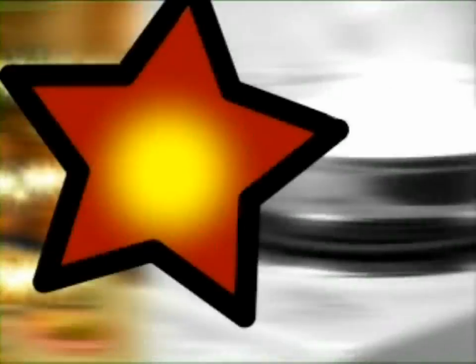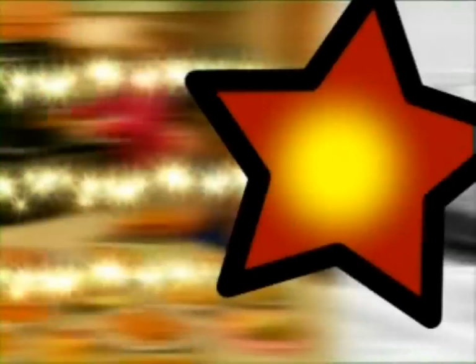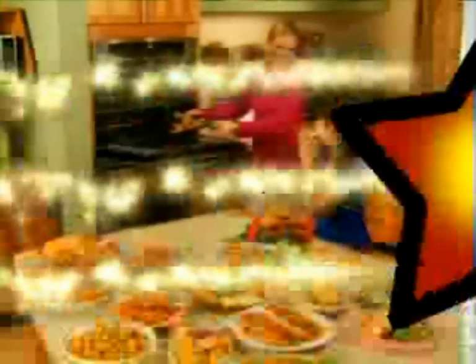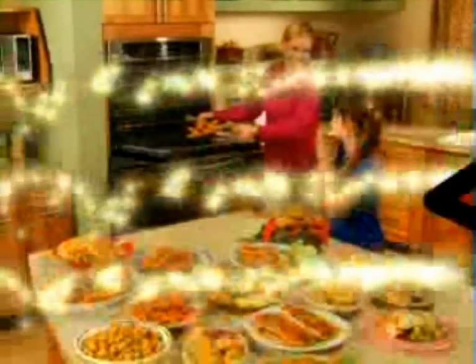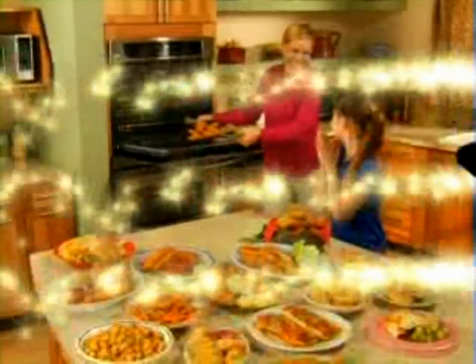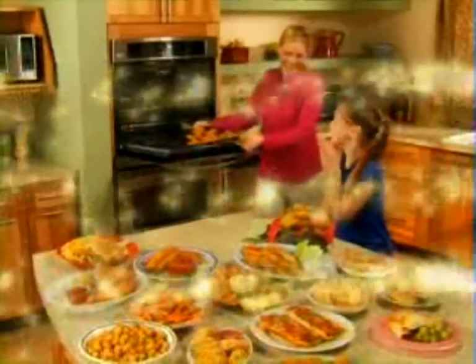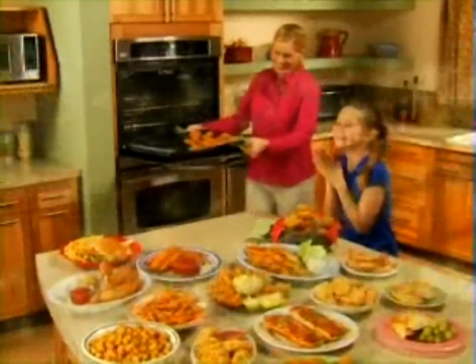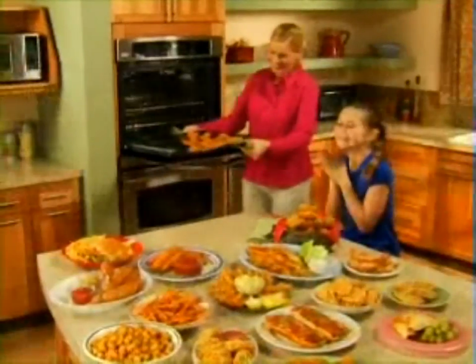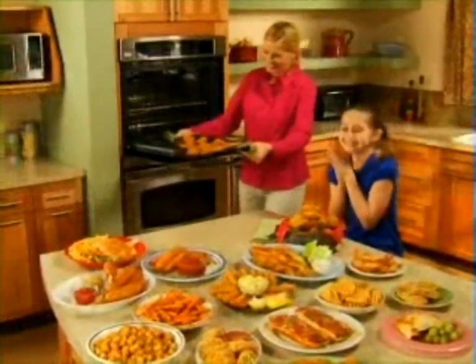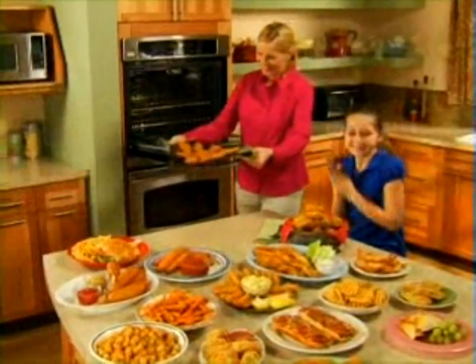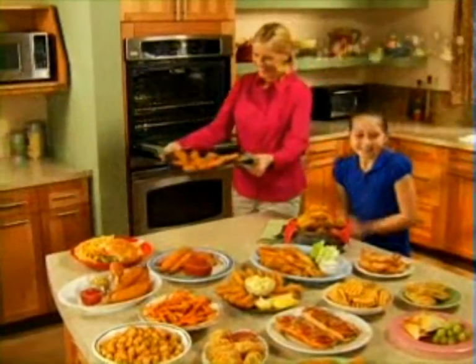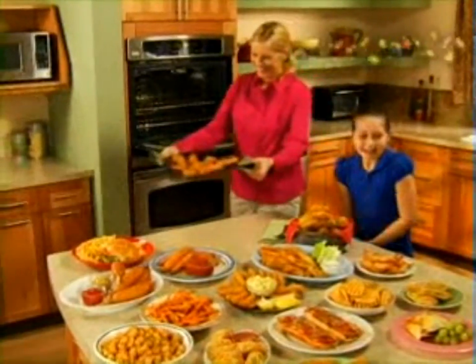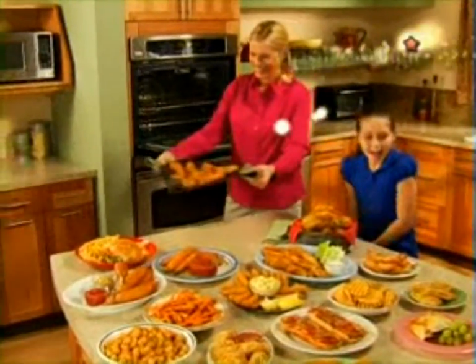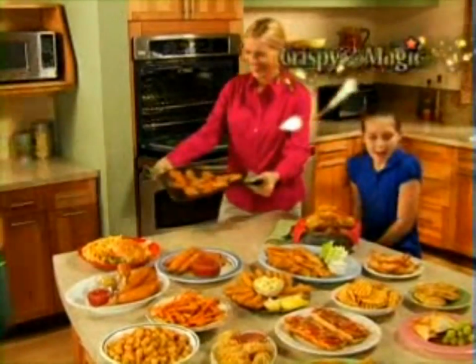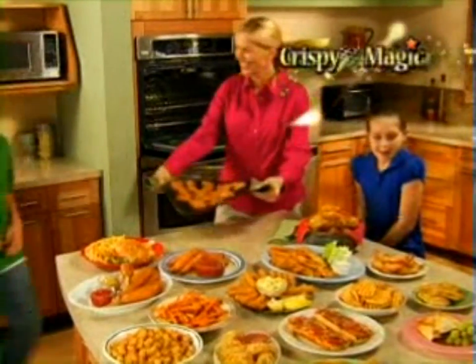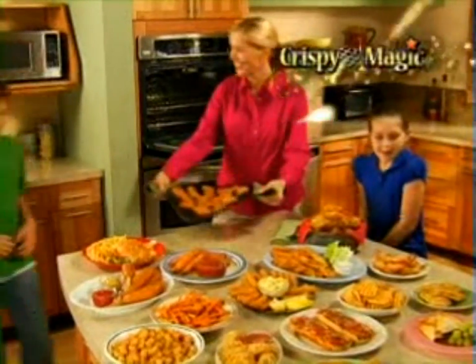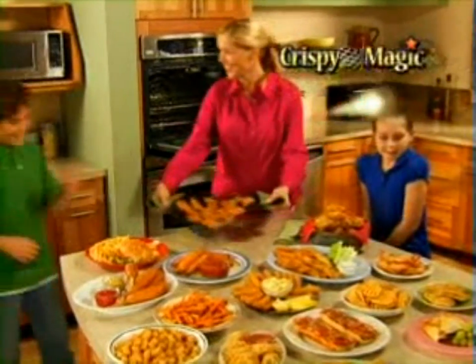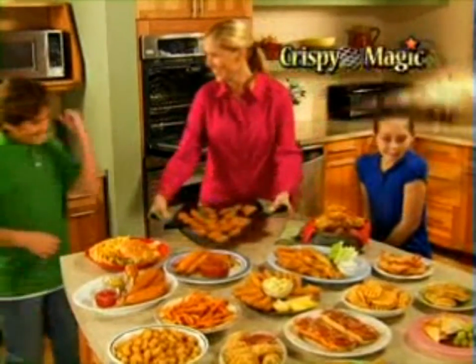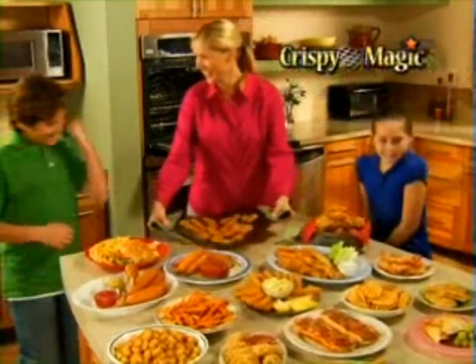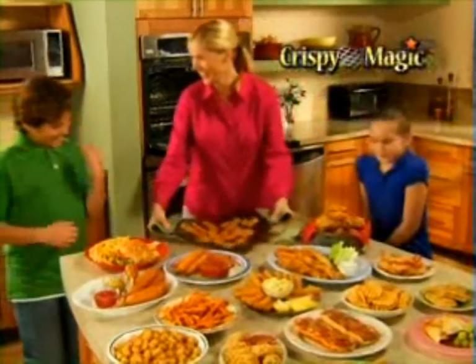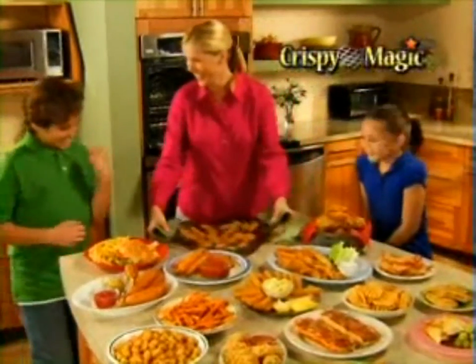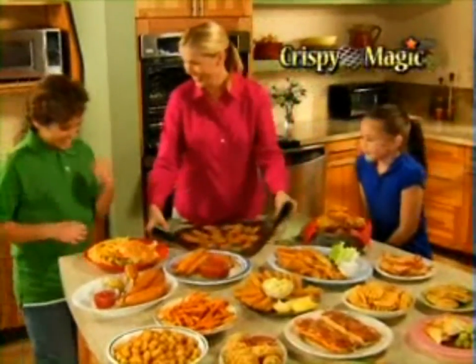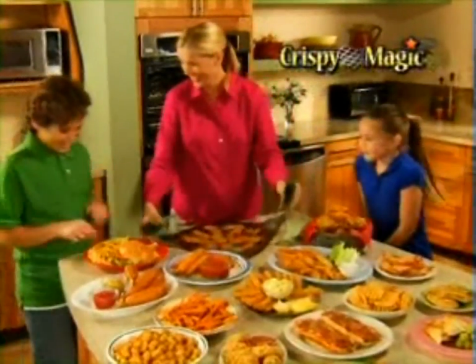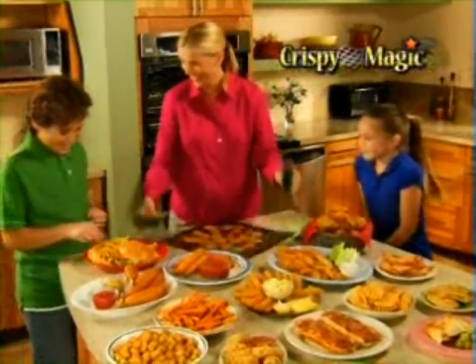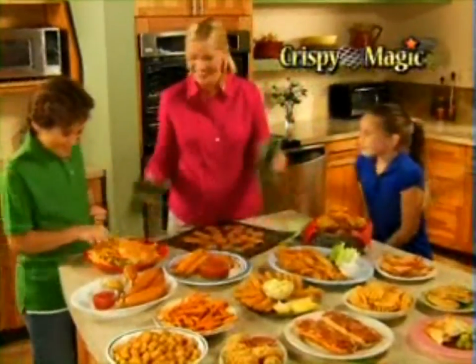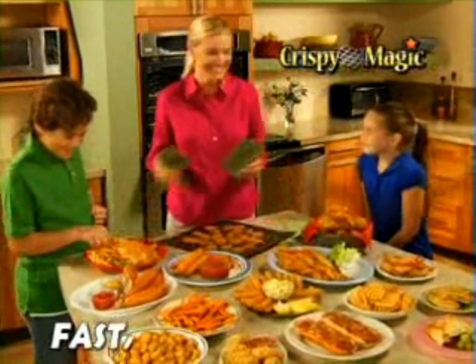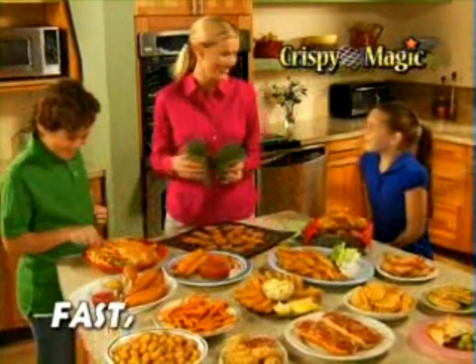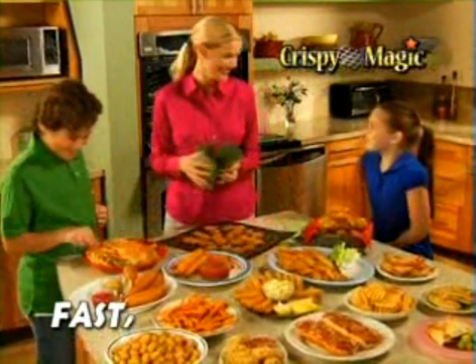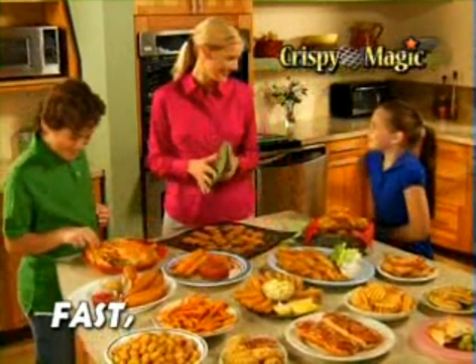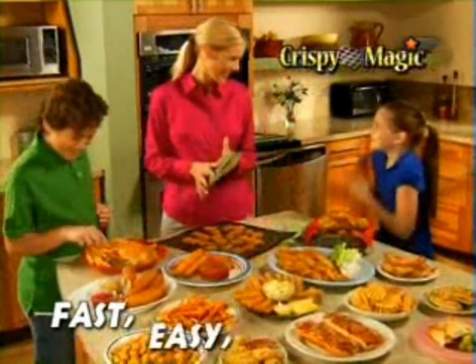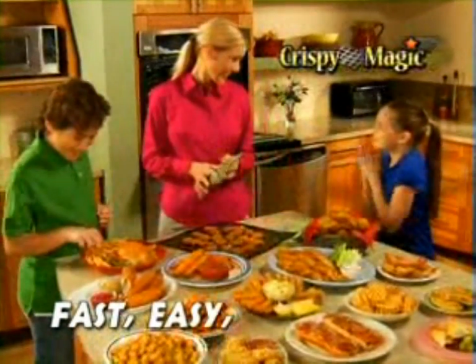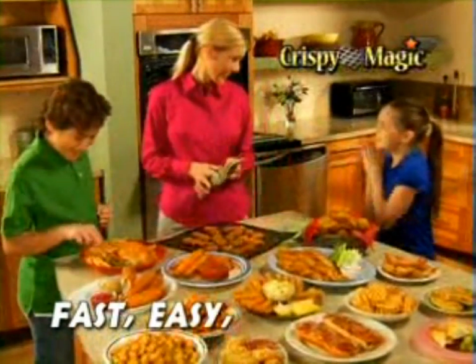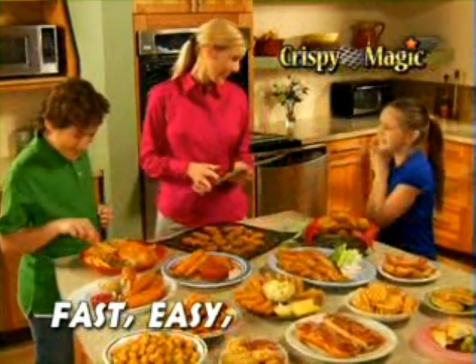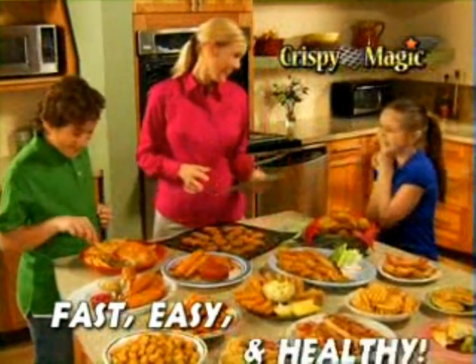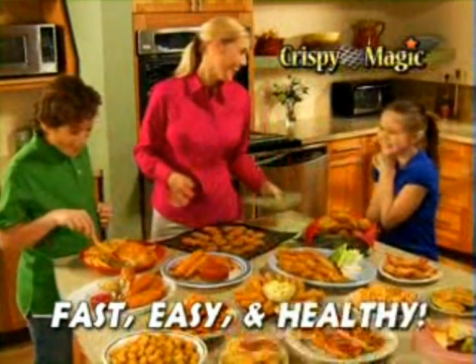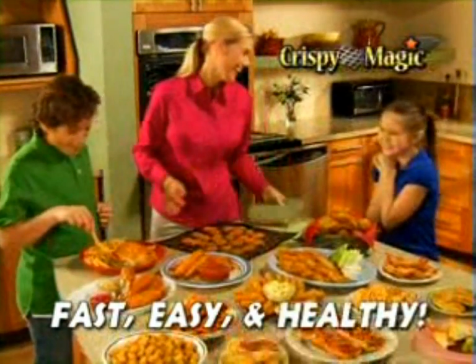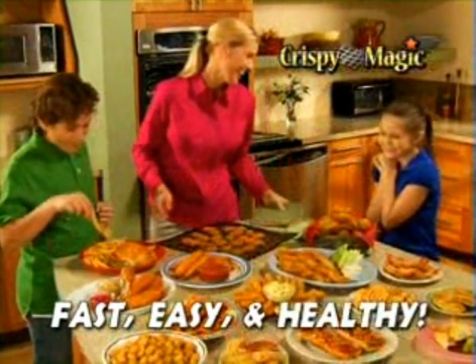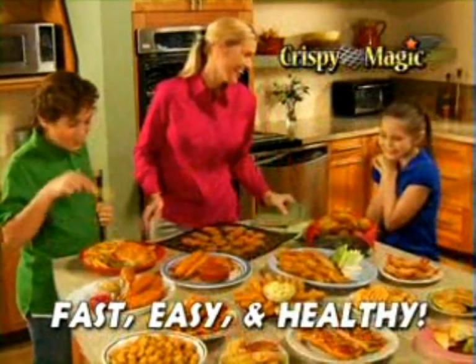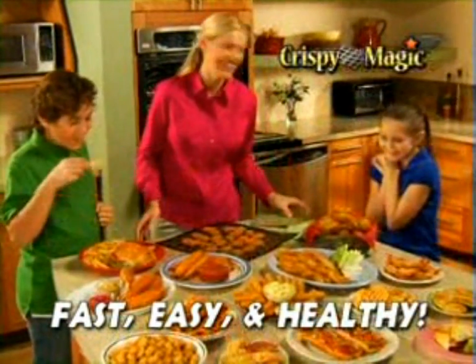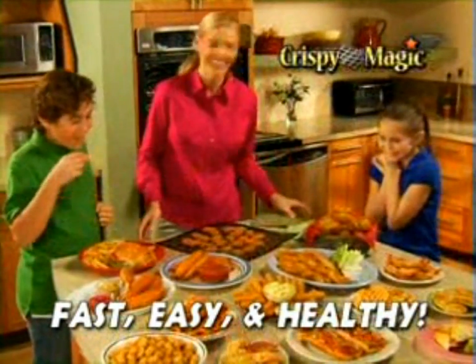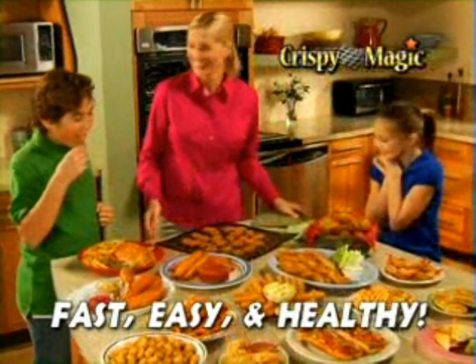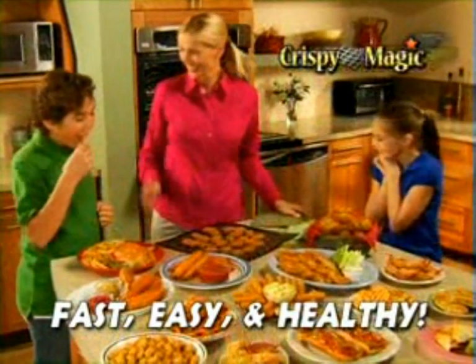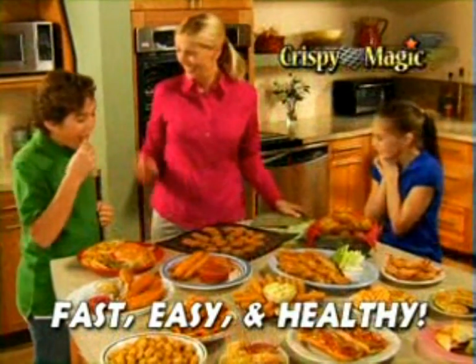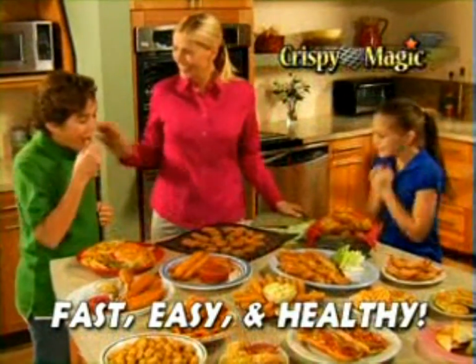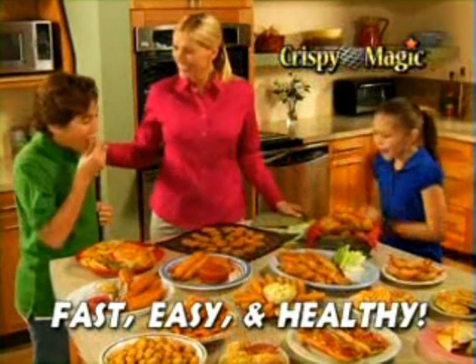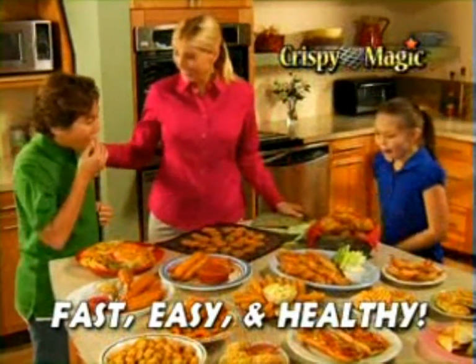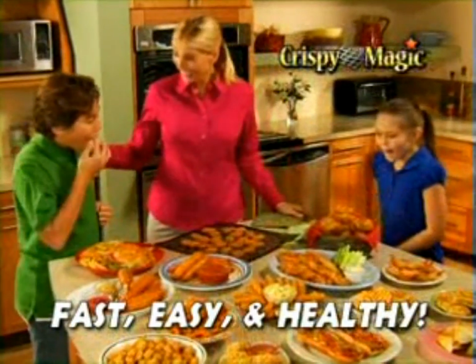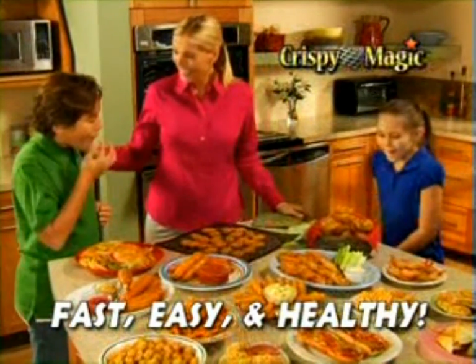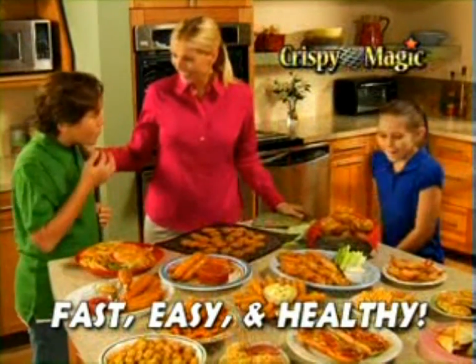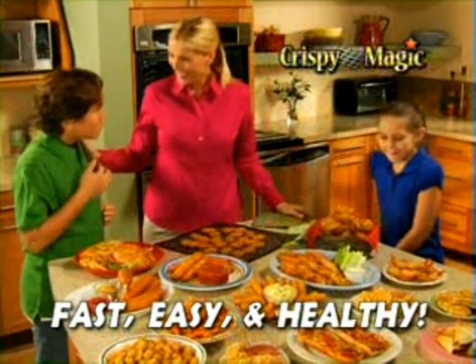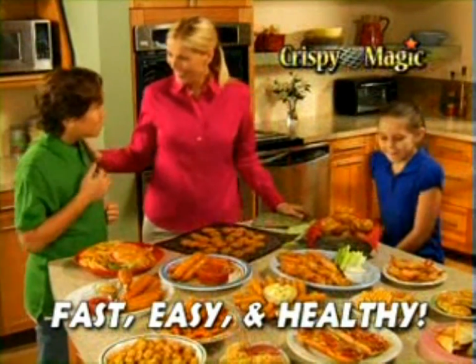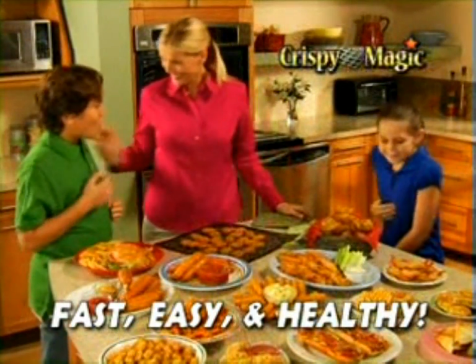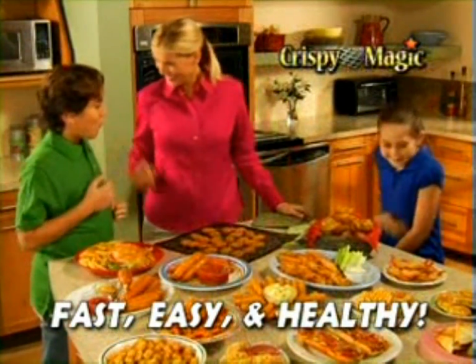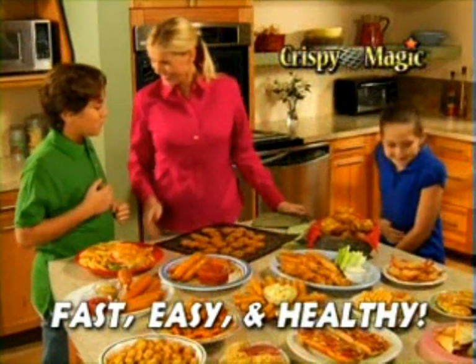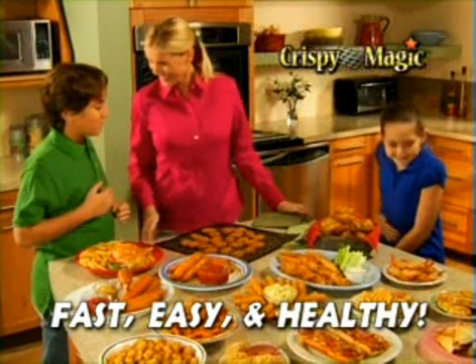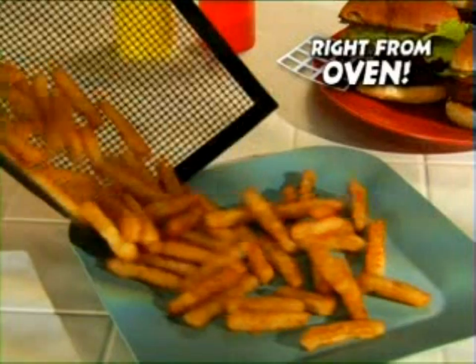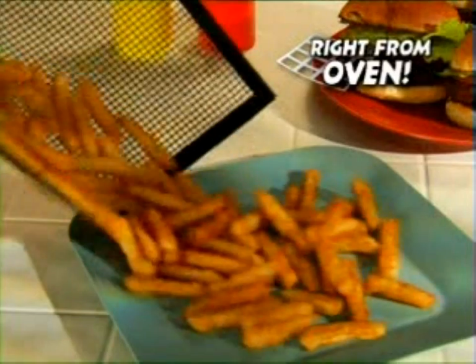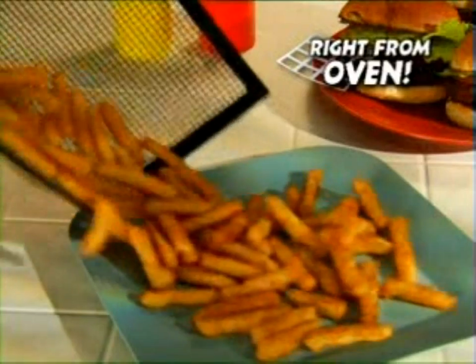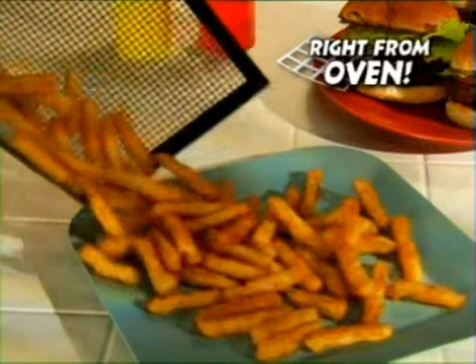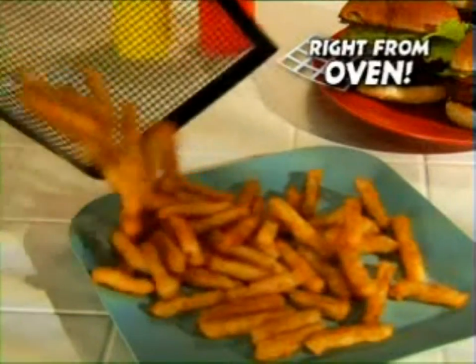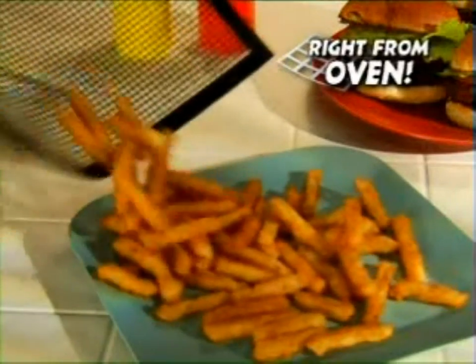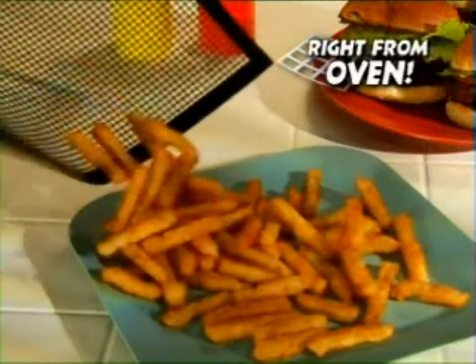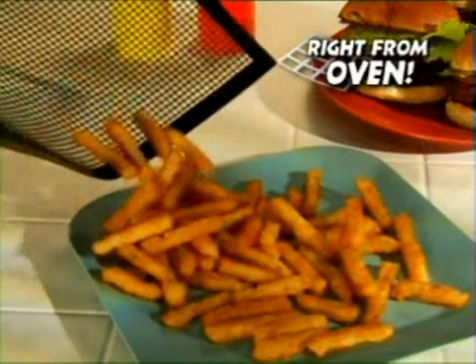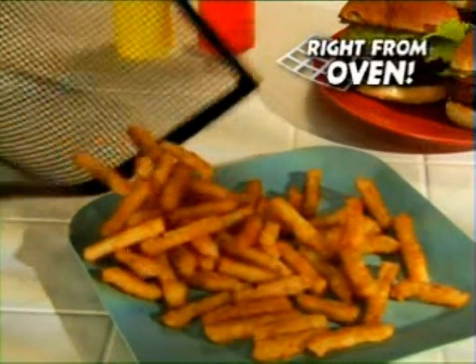No worries. Now there's Crispy Magic — the fast, easy, healthy way to get a crispy fried taste right from your oven.